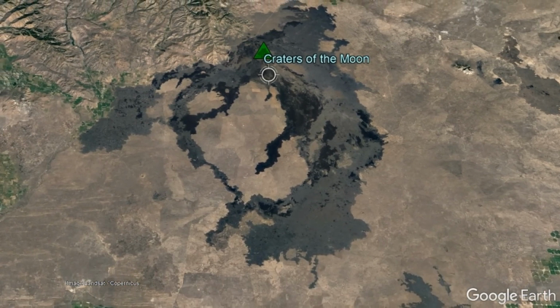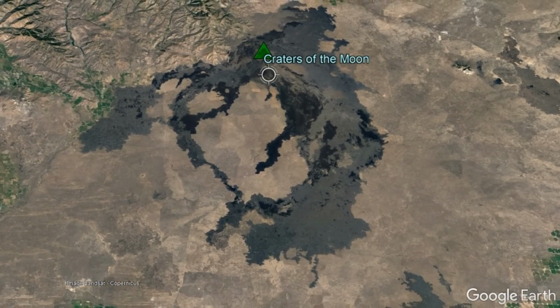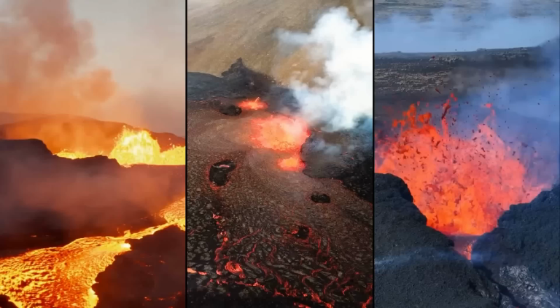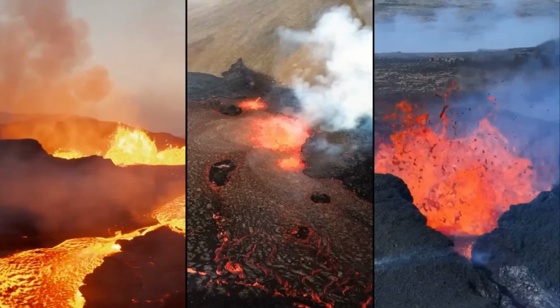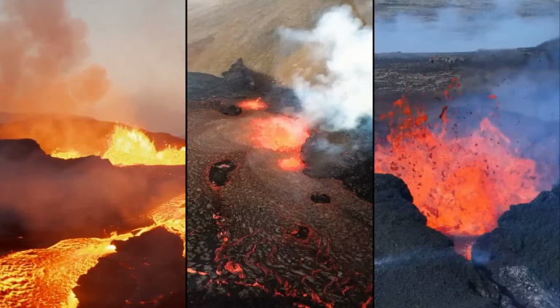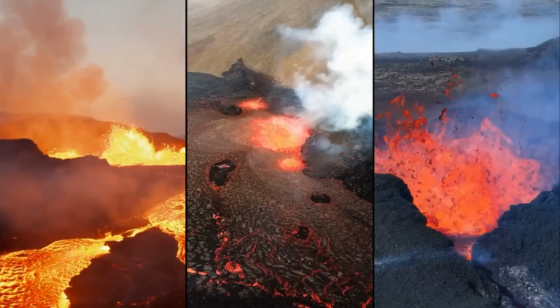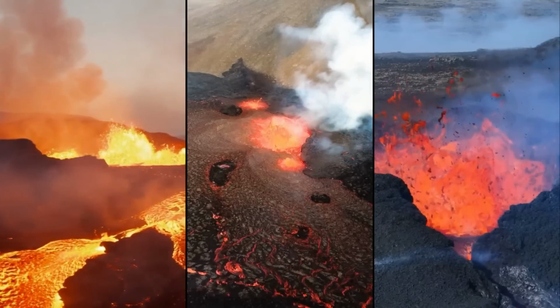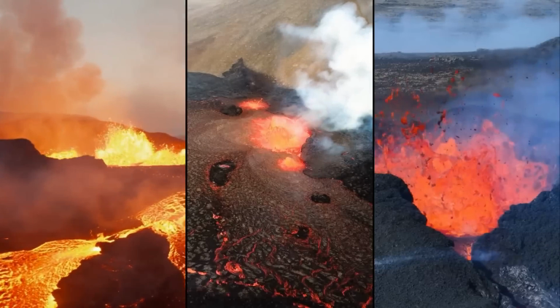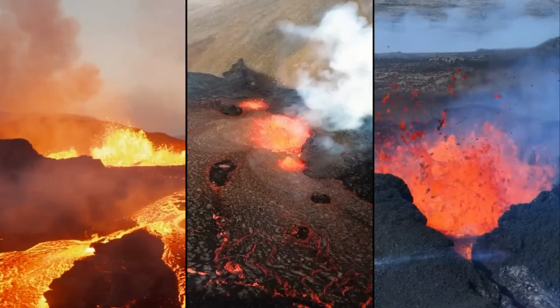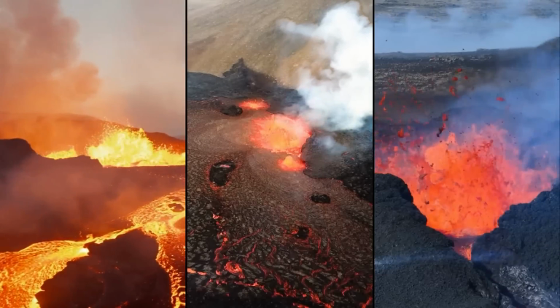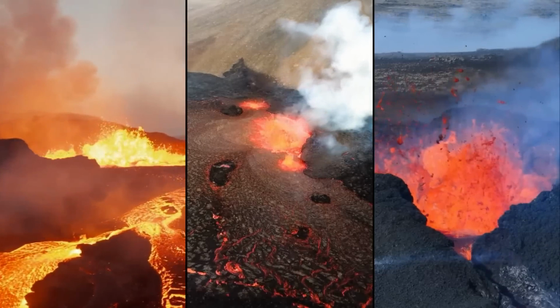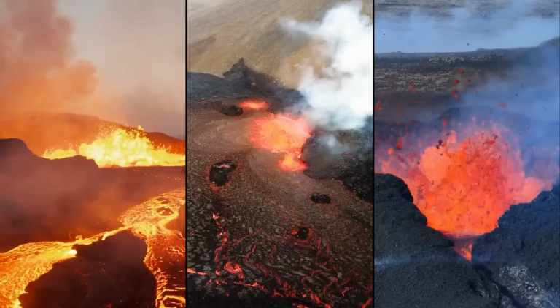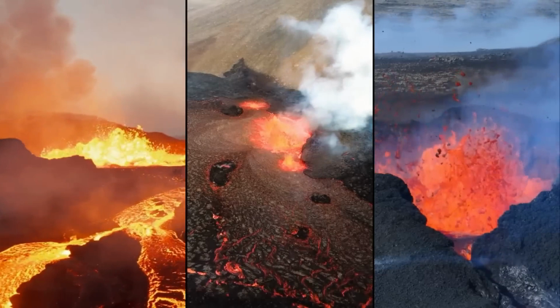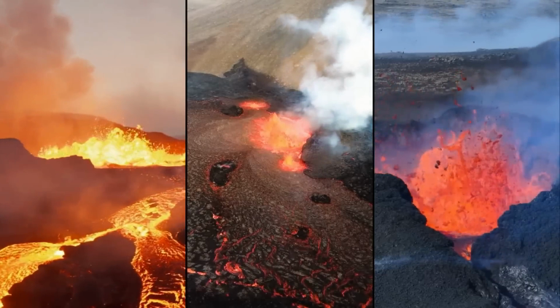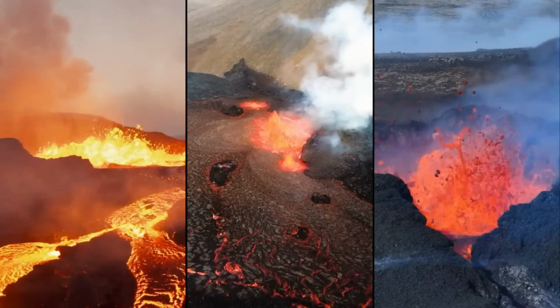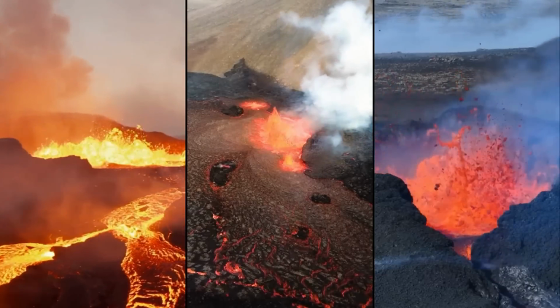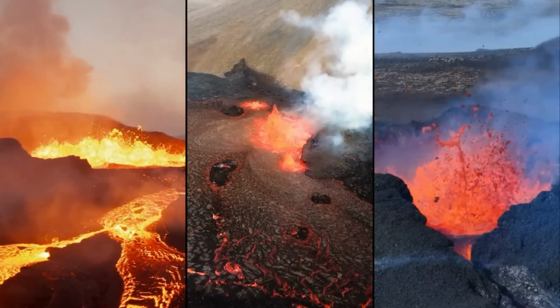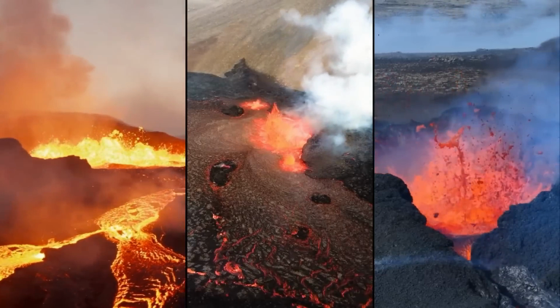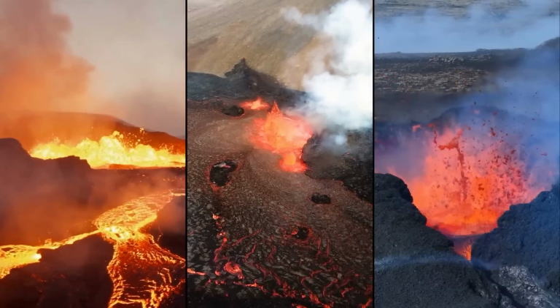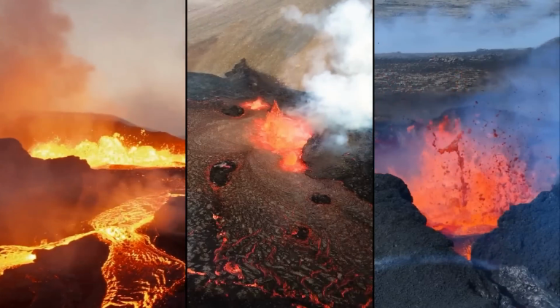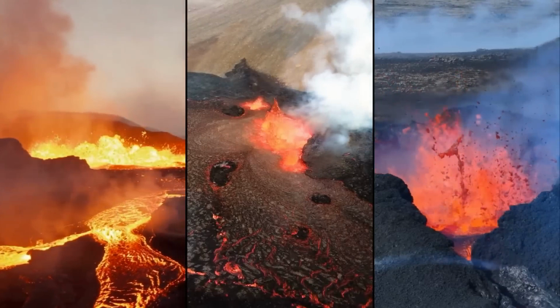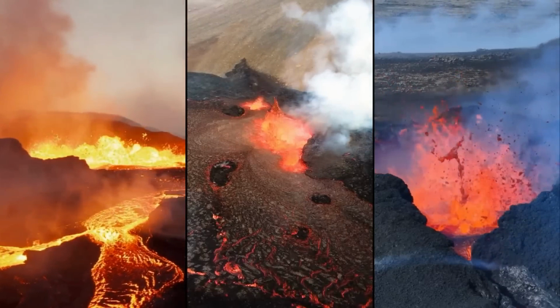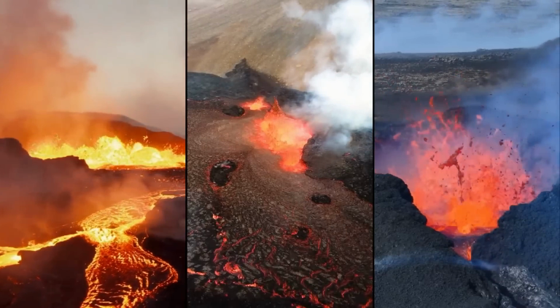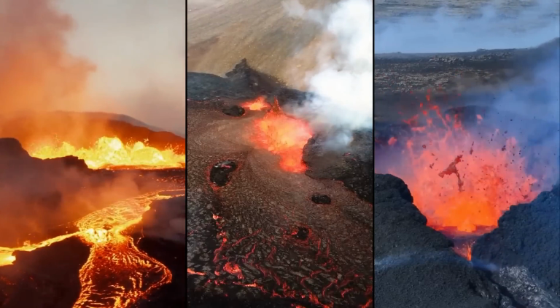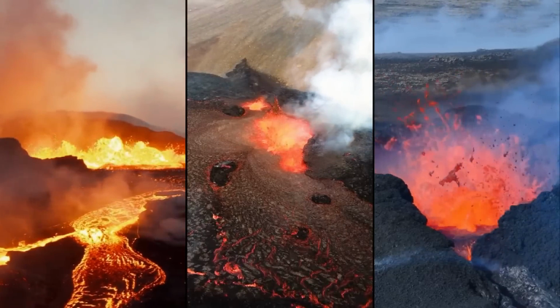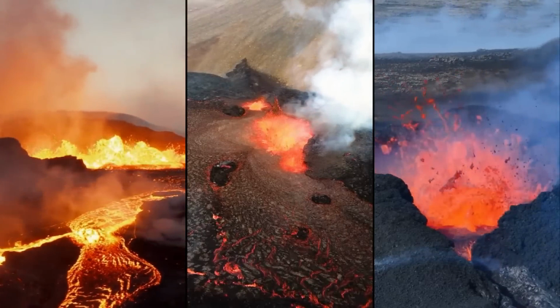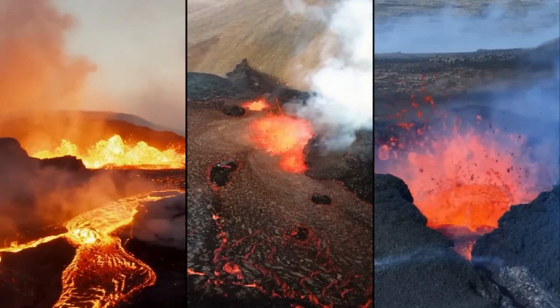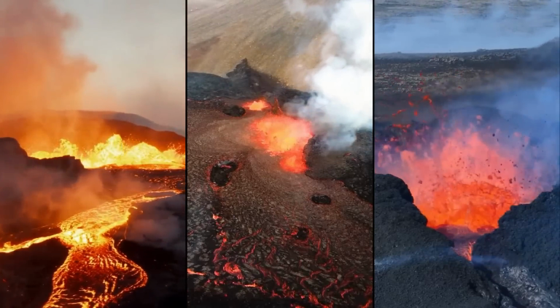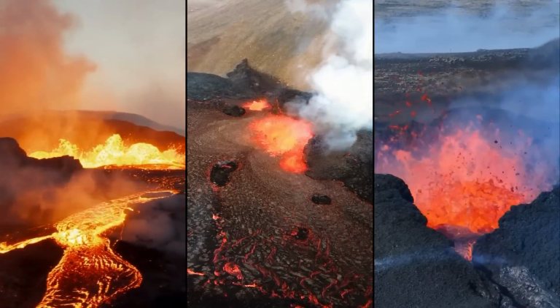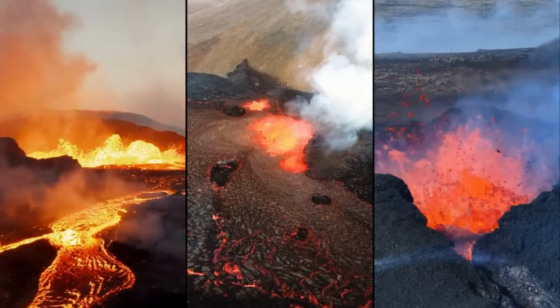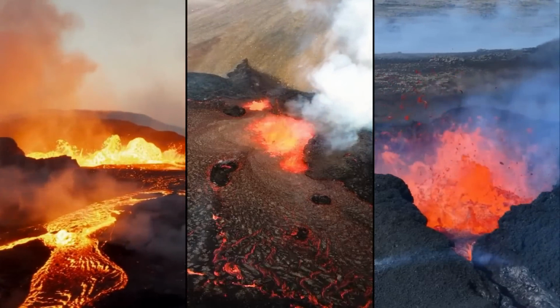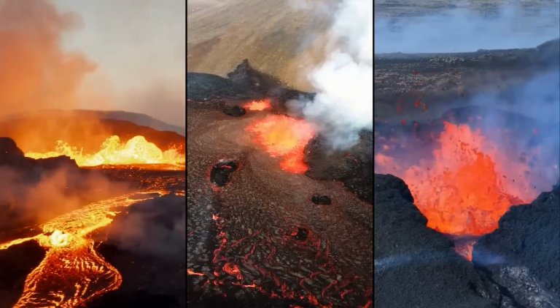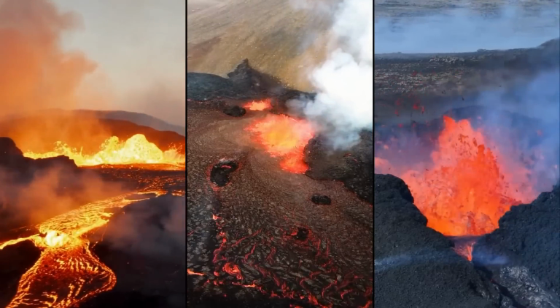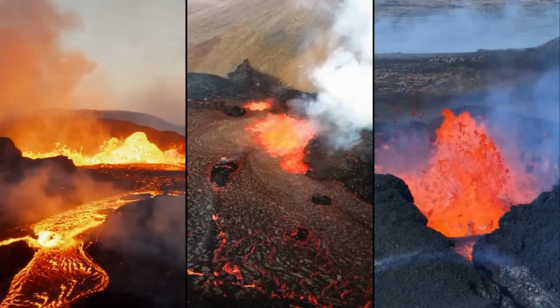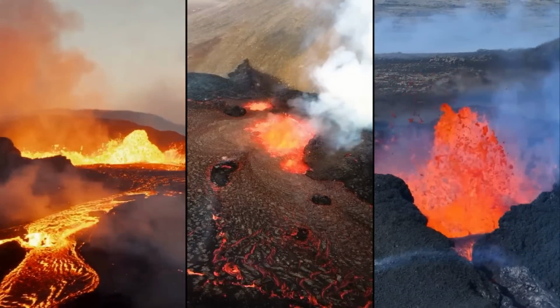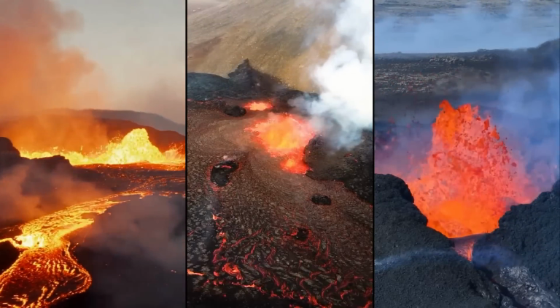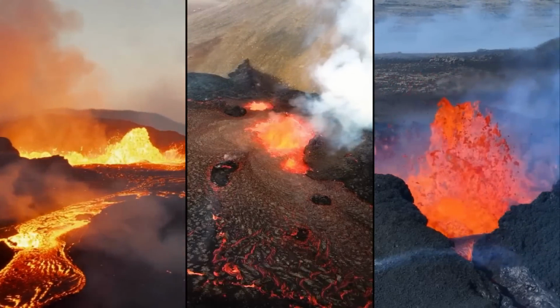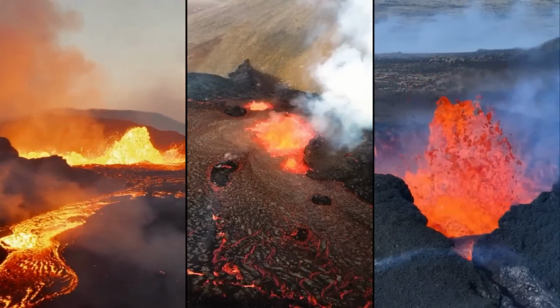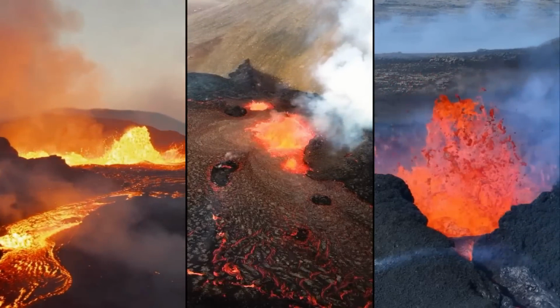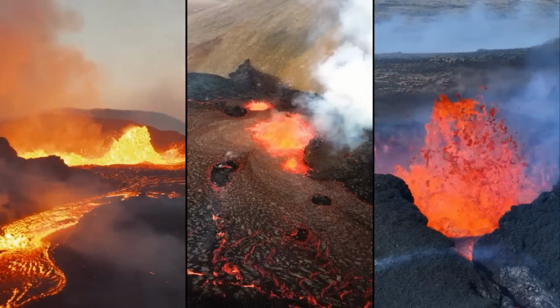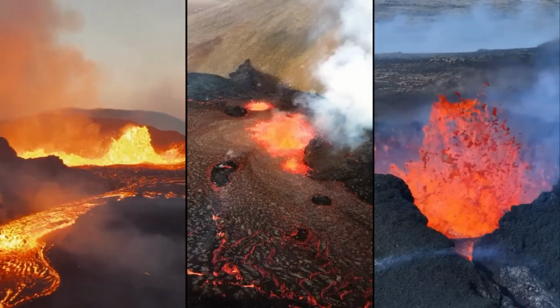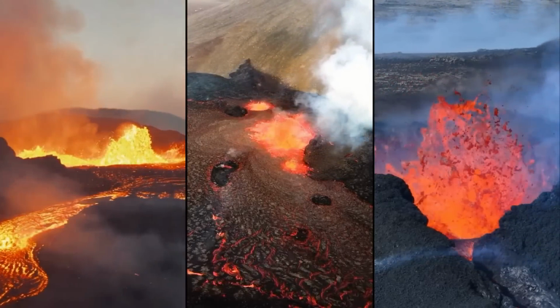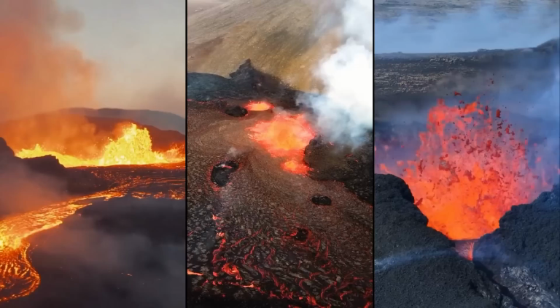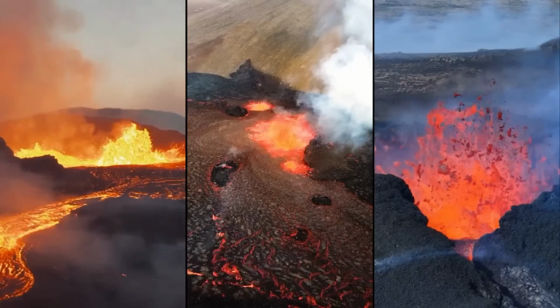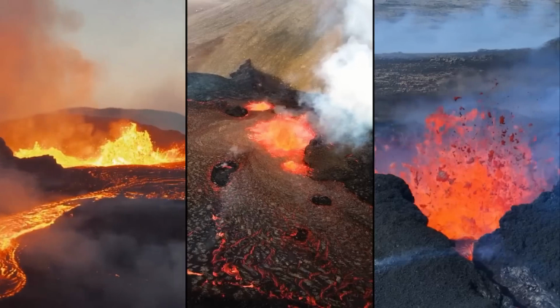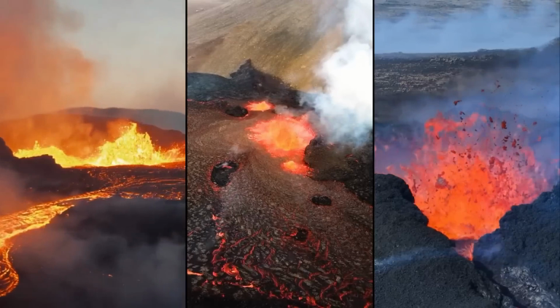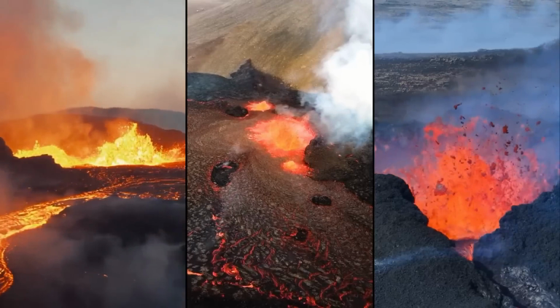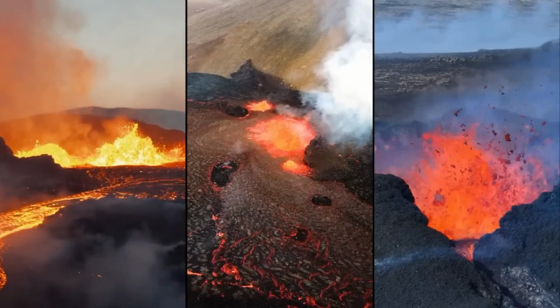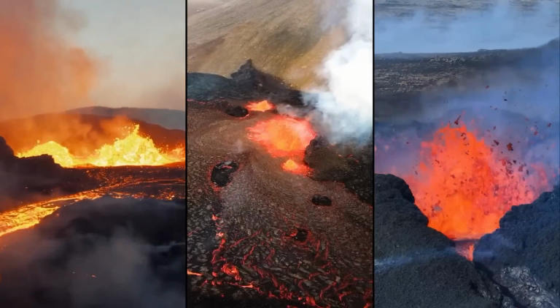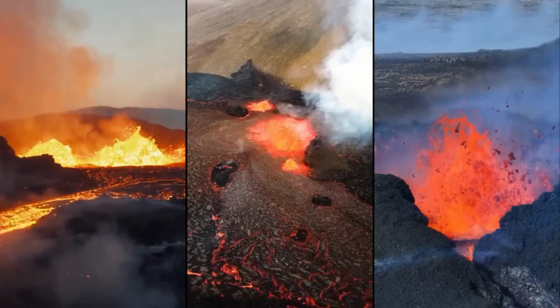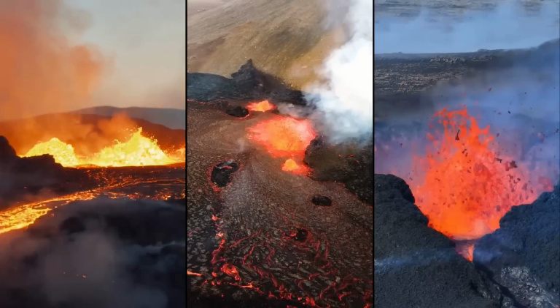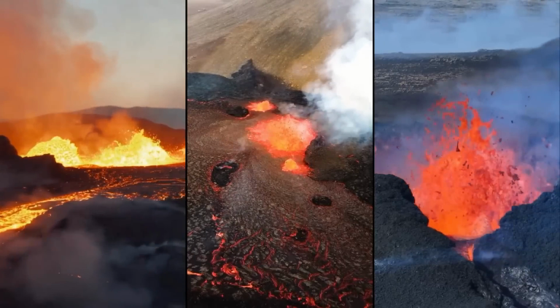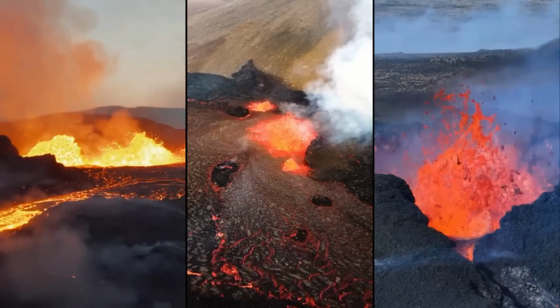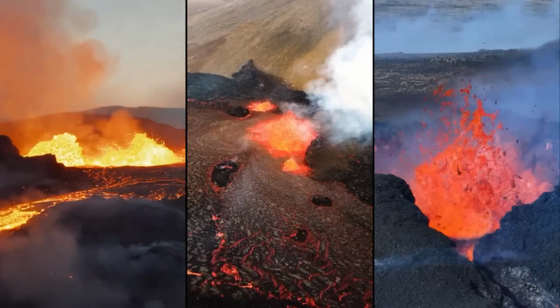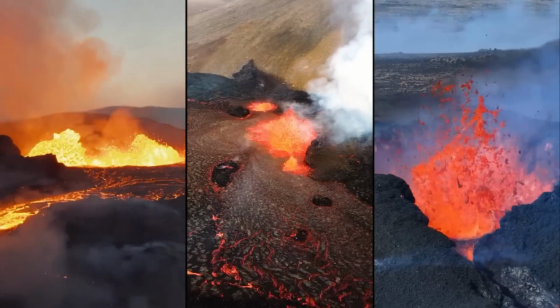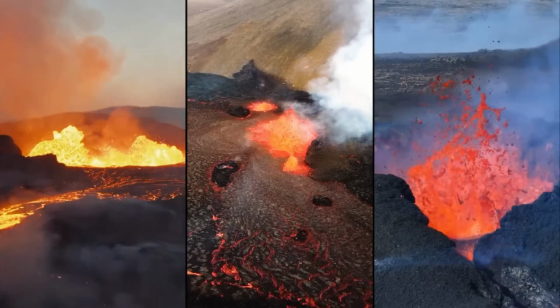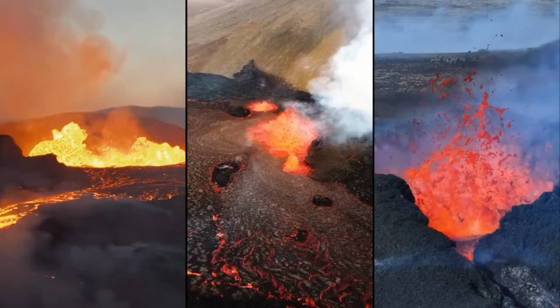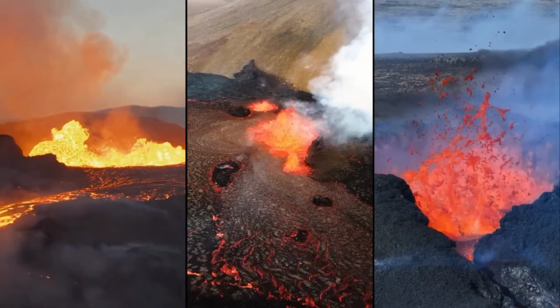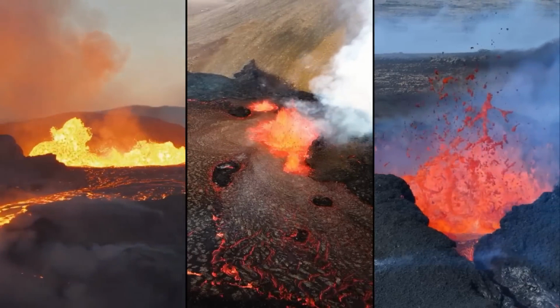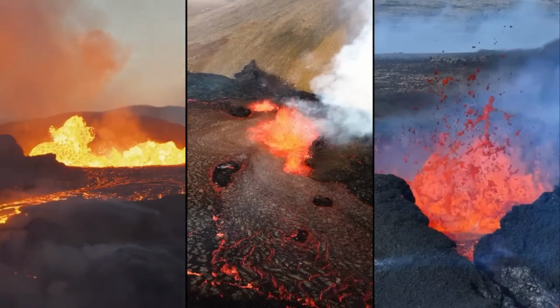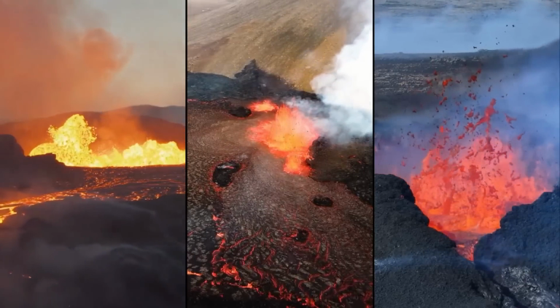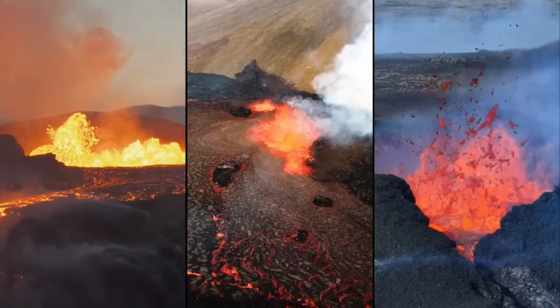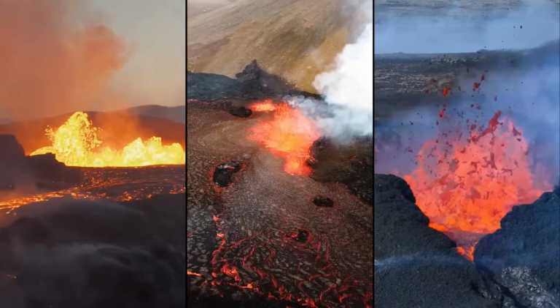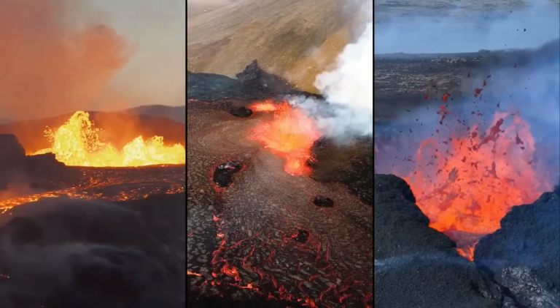When these volcanoes erupted, it produced a site similar to what was witnessed during each of the last three summers at Iceland's Vegardalsviak Volcano.